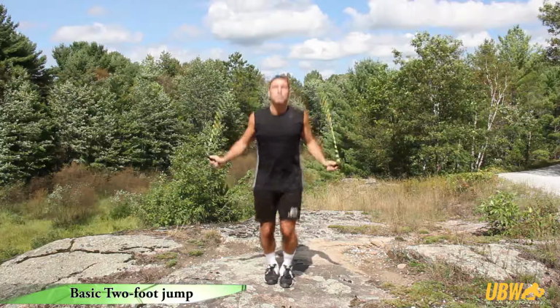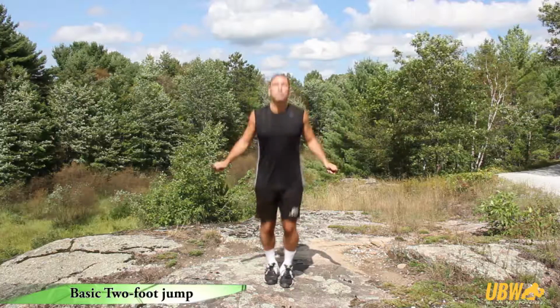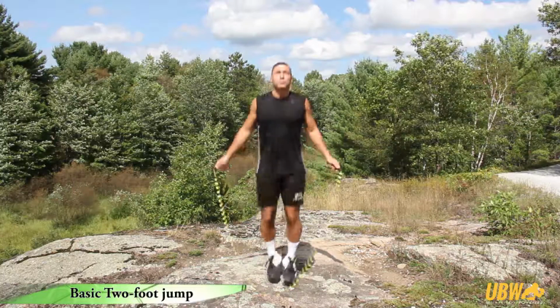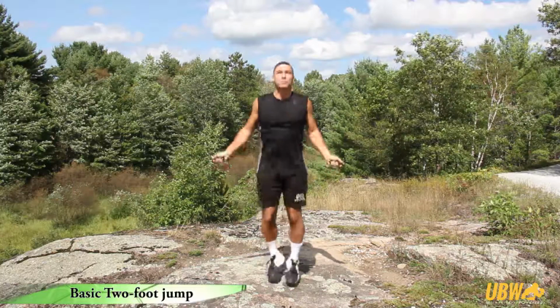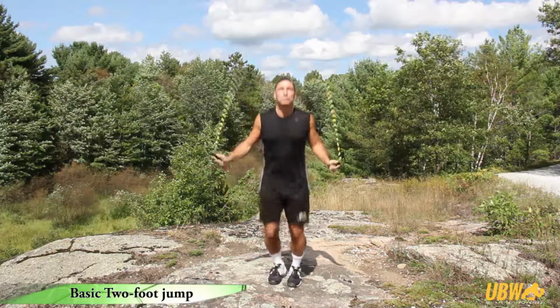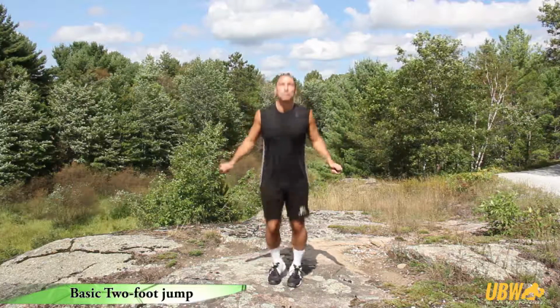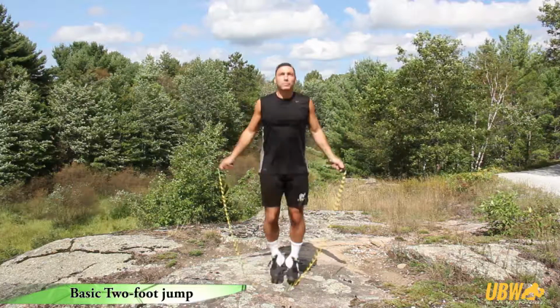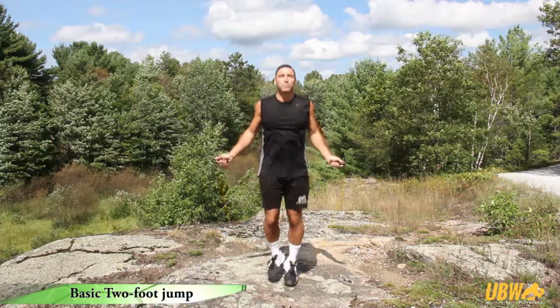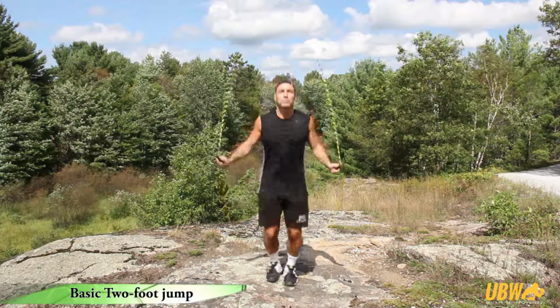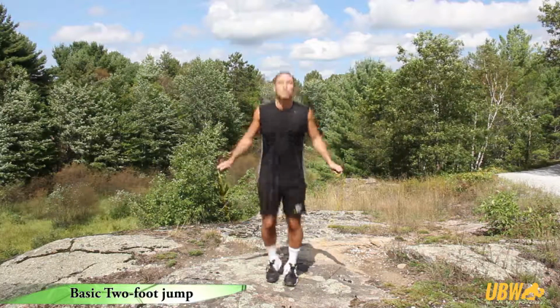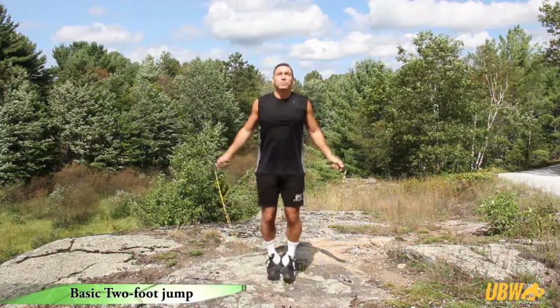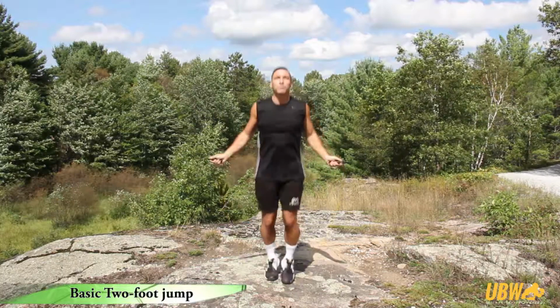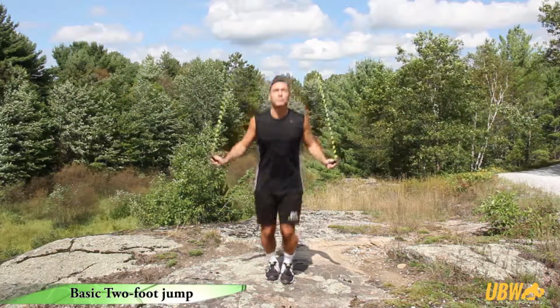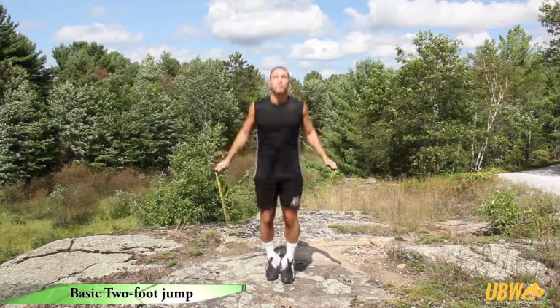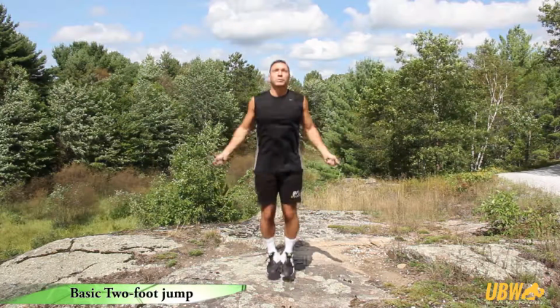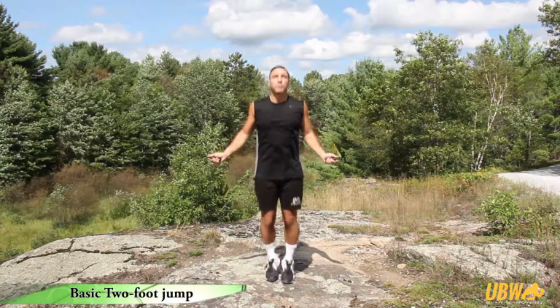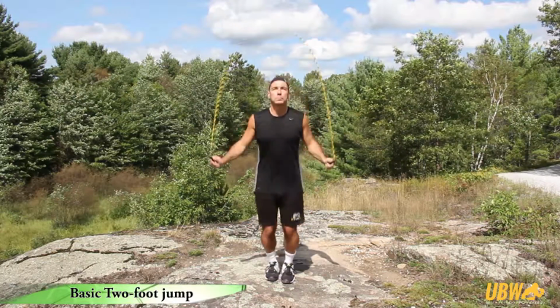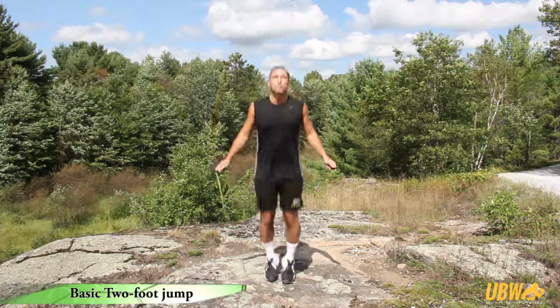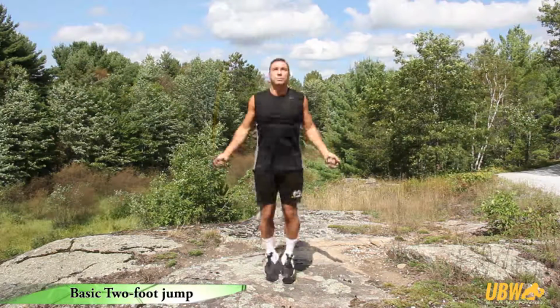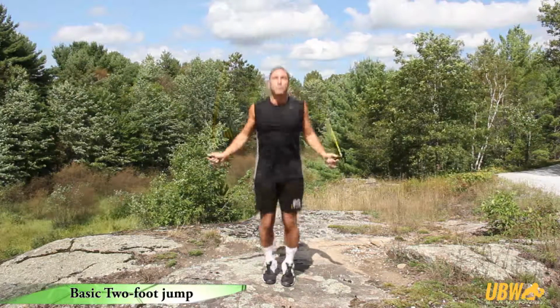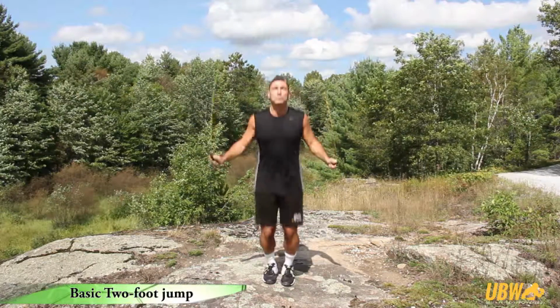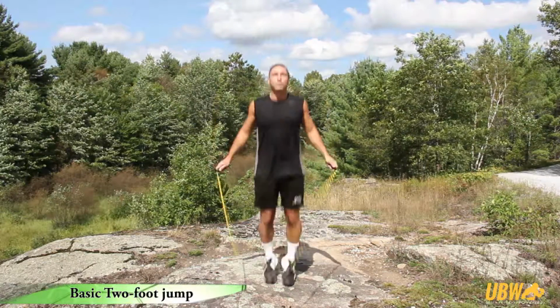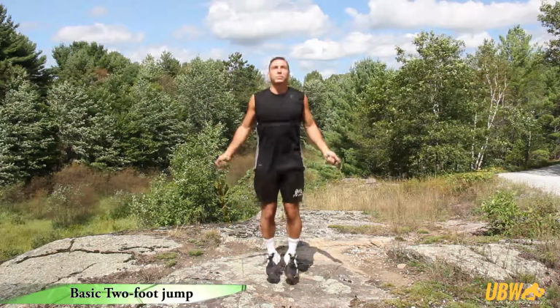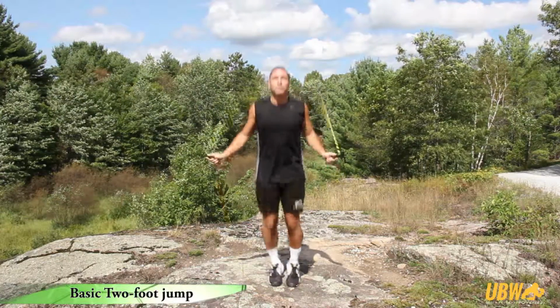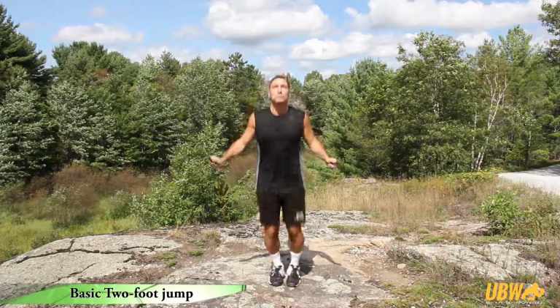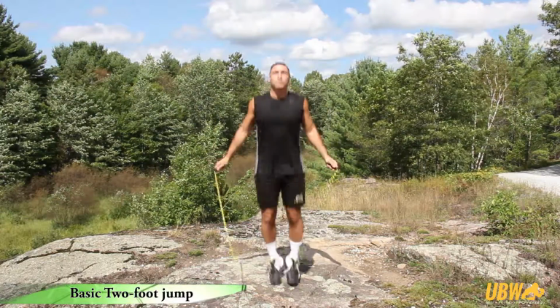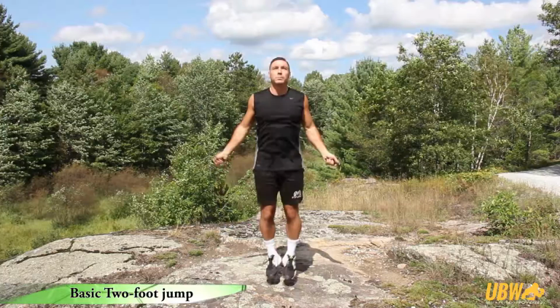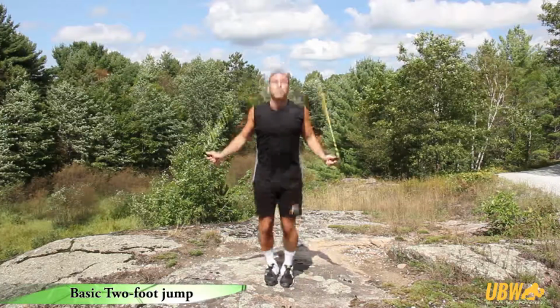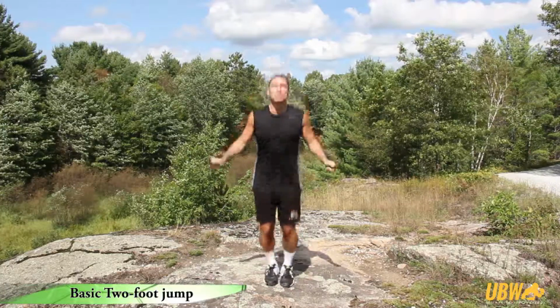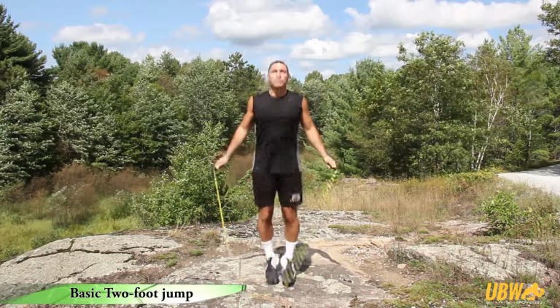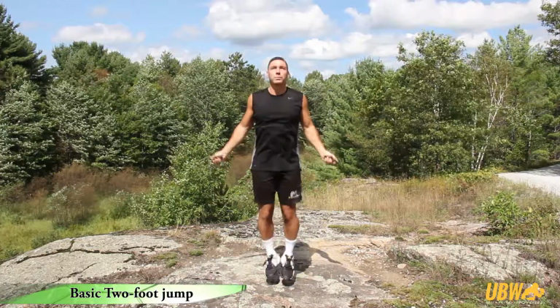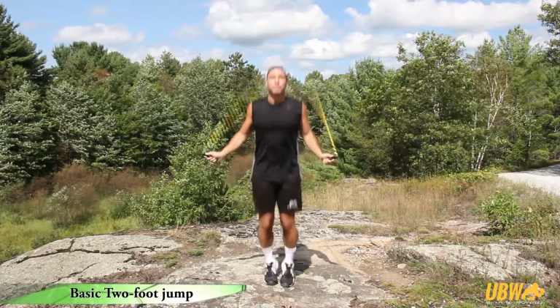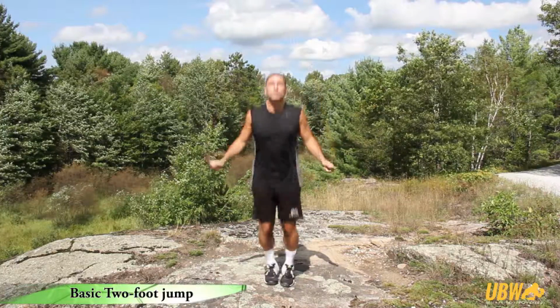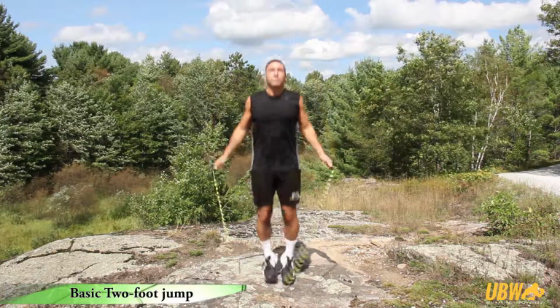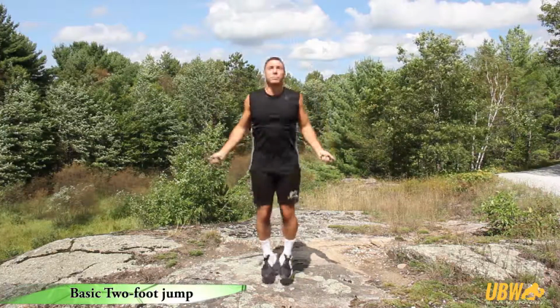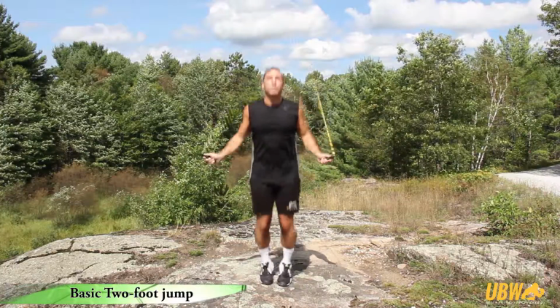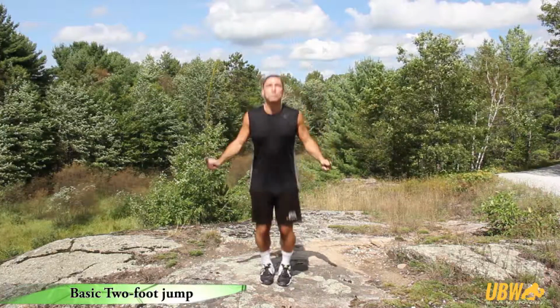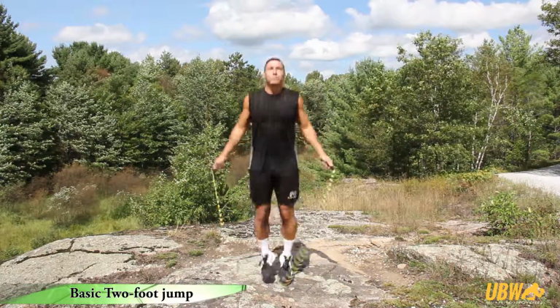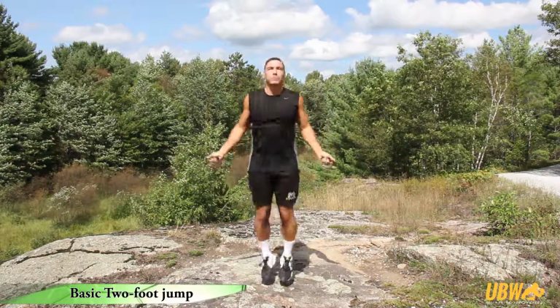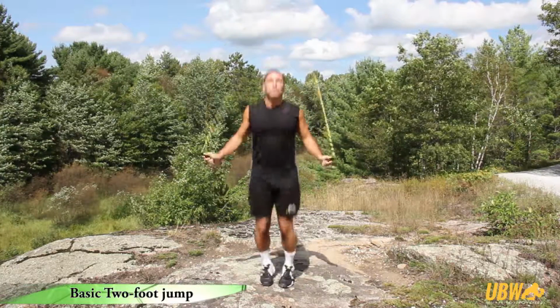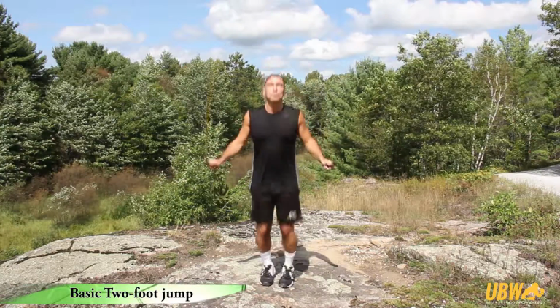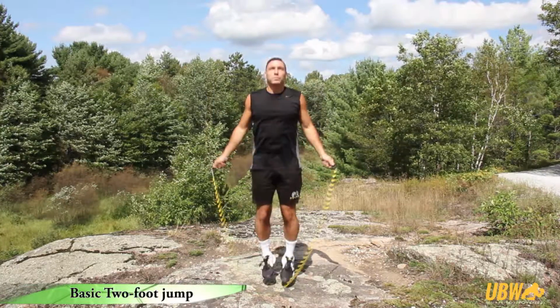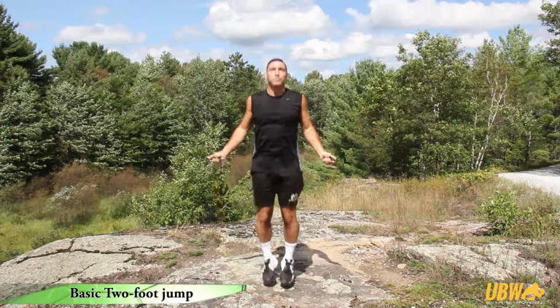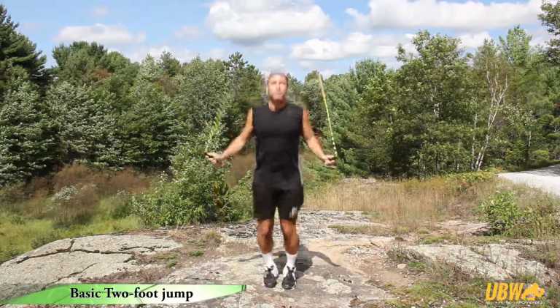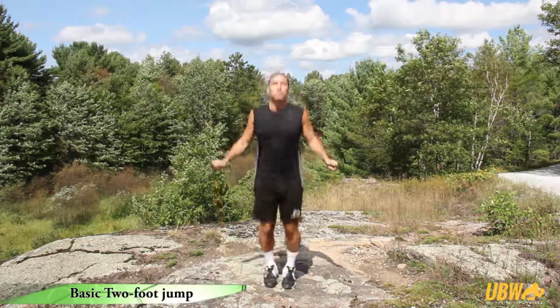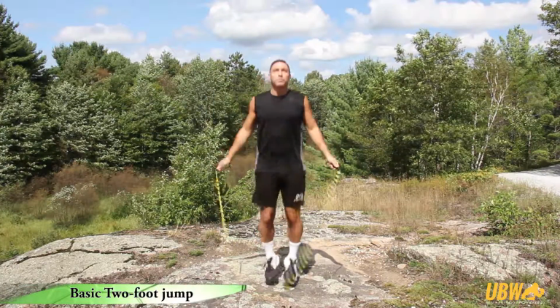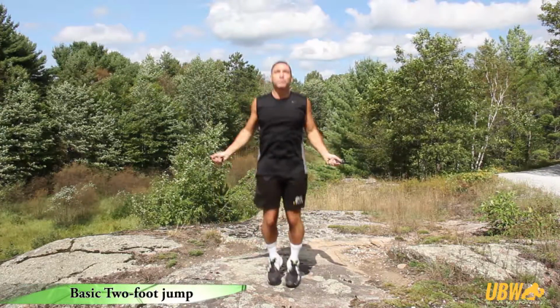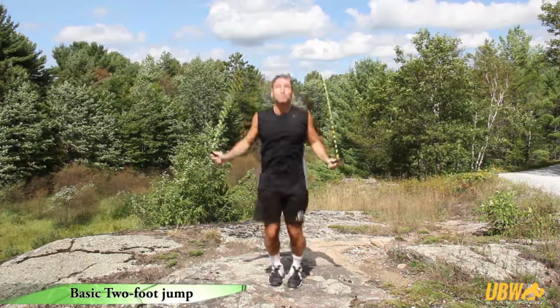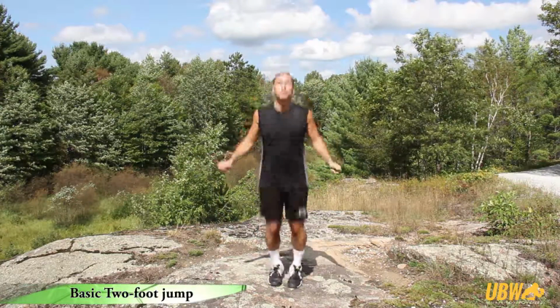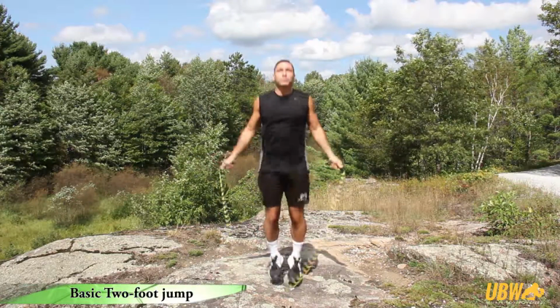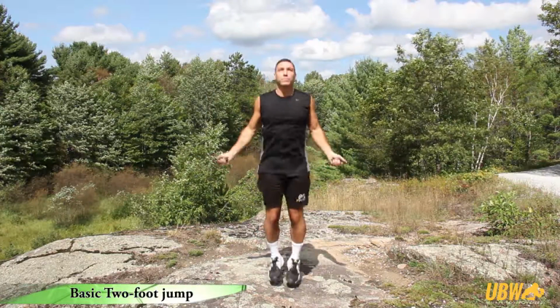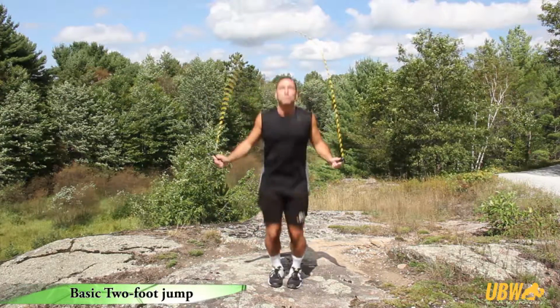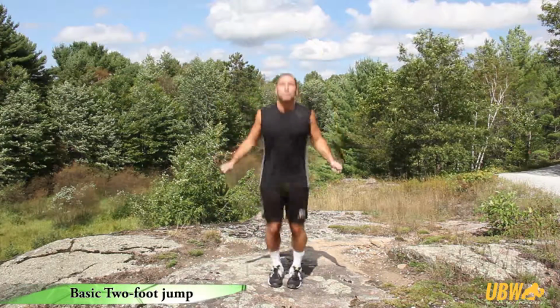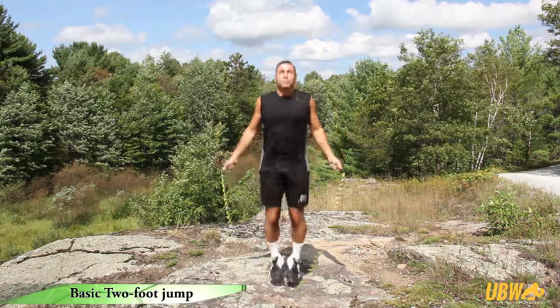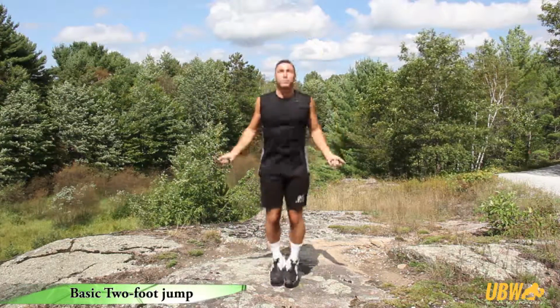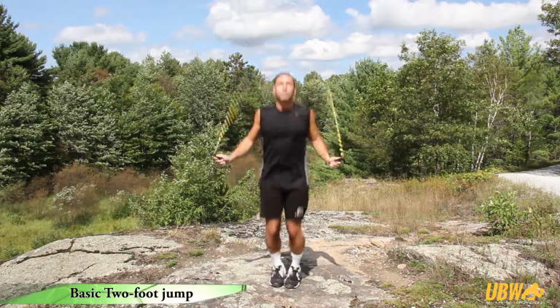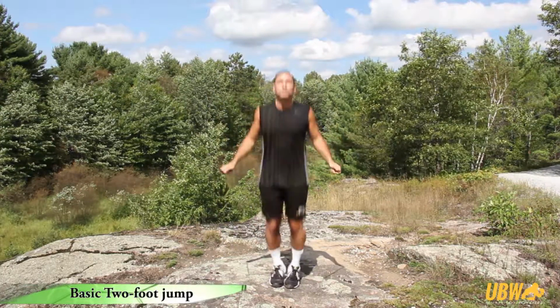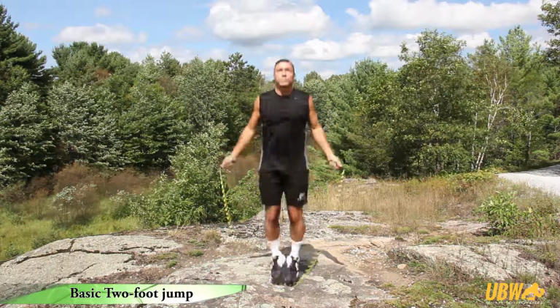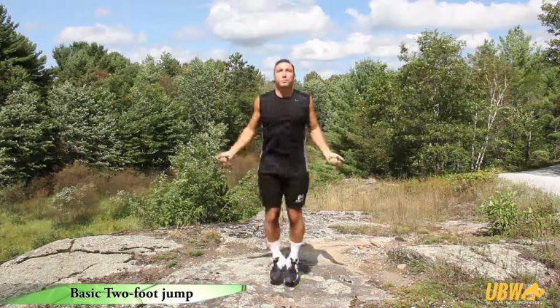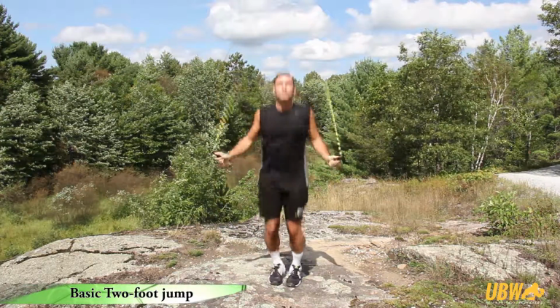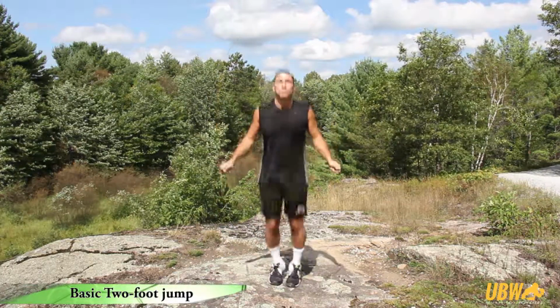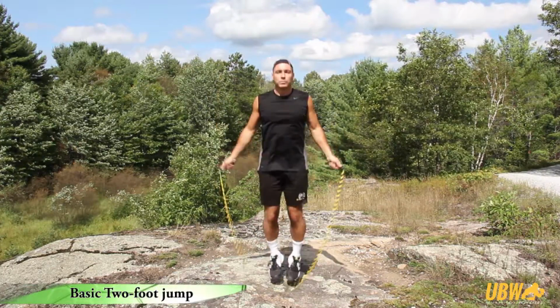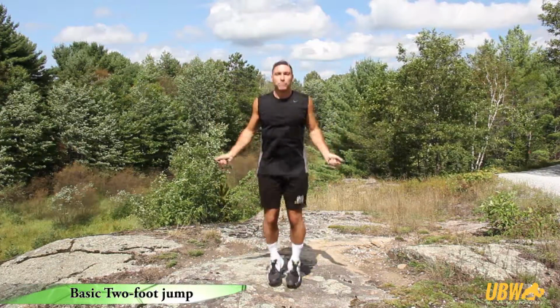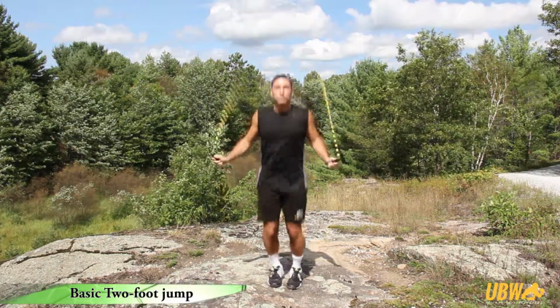To keep the jump efficient and effective, jump fairly close to the ground — two to four centimeters or one to two inches.